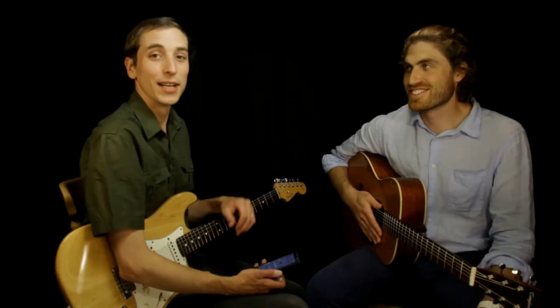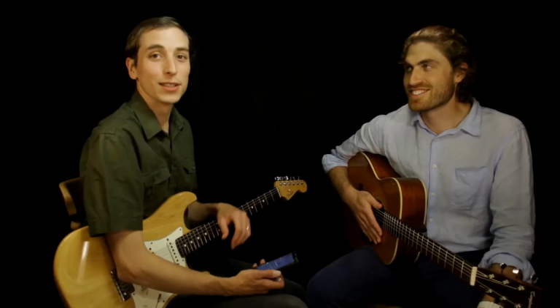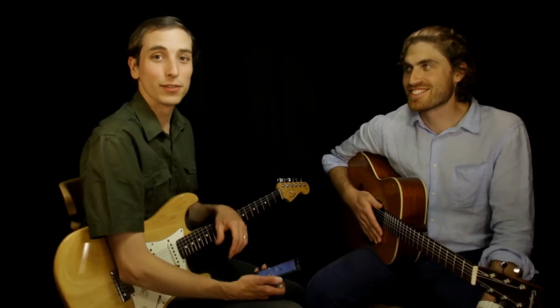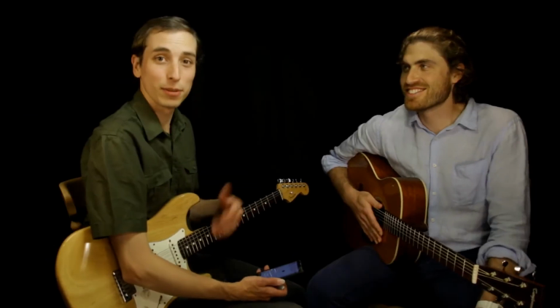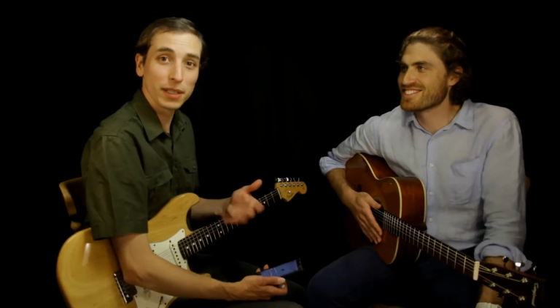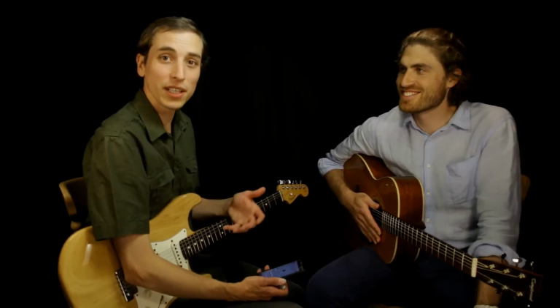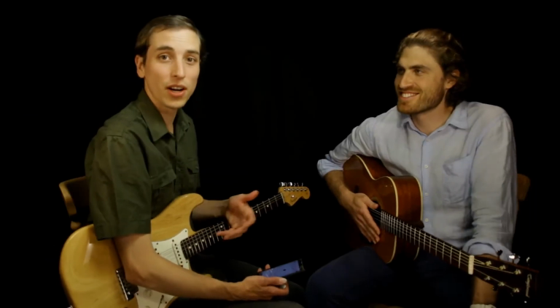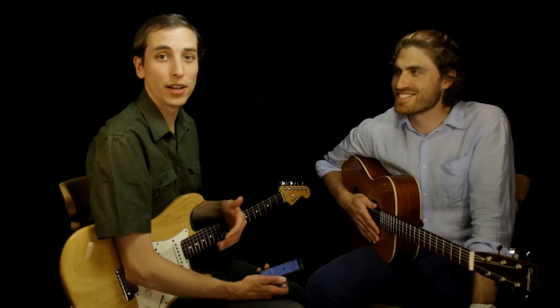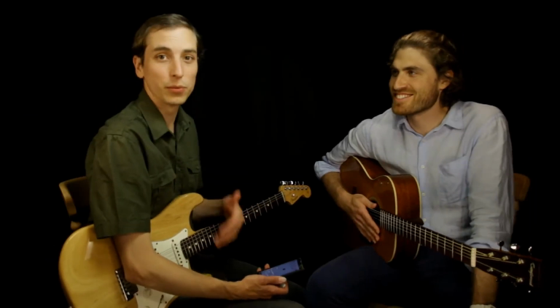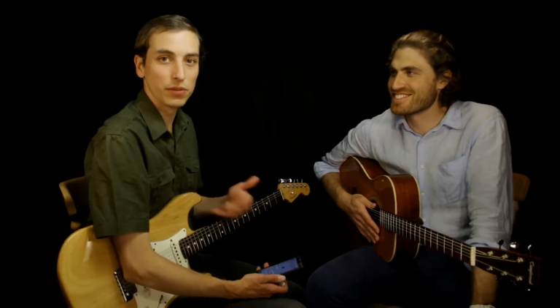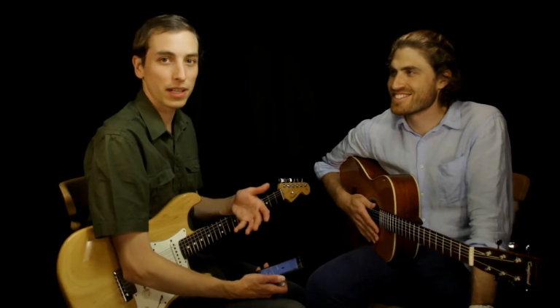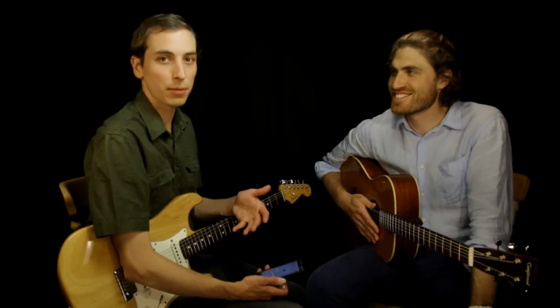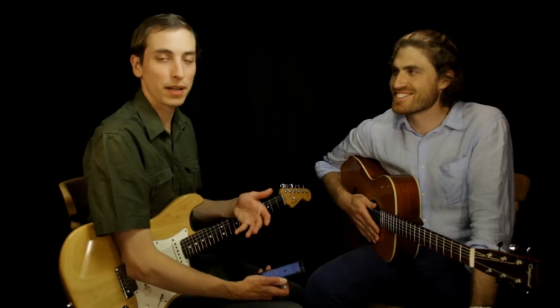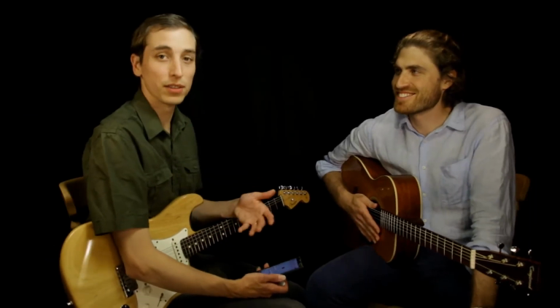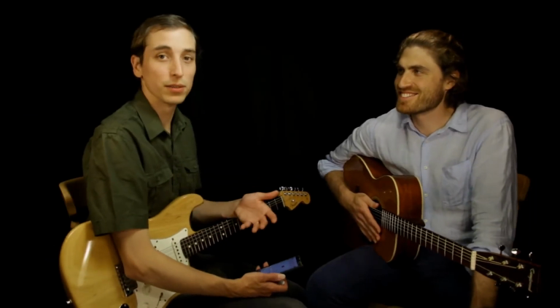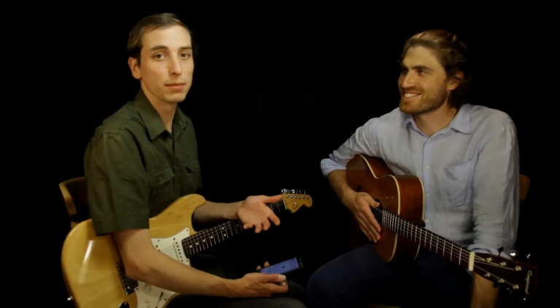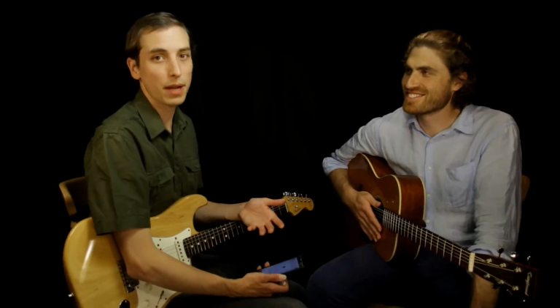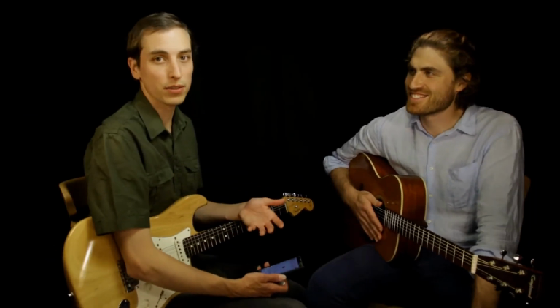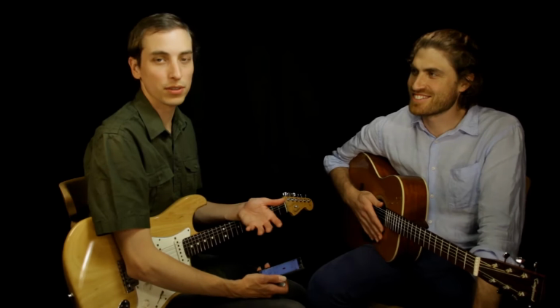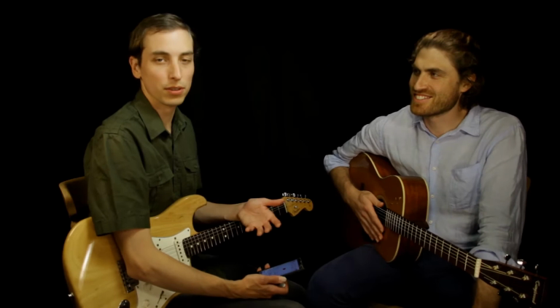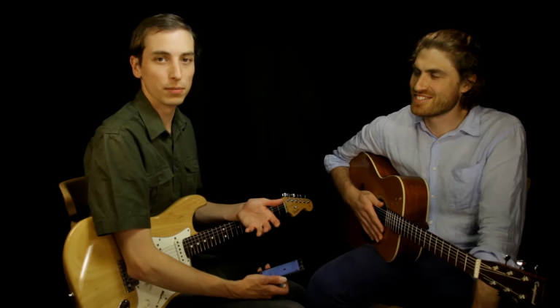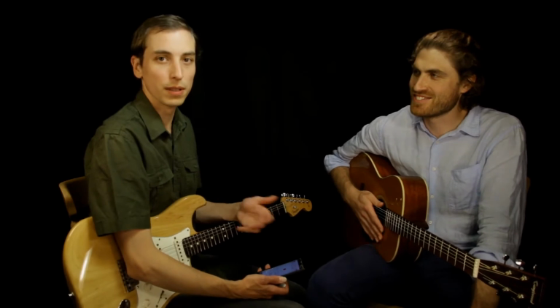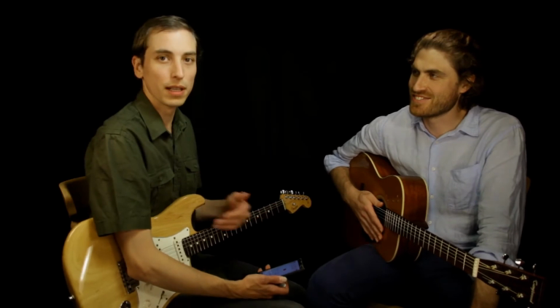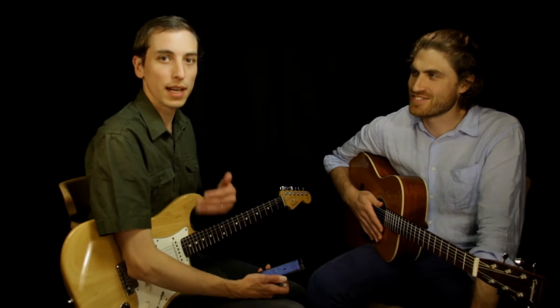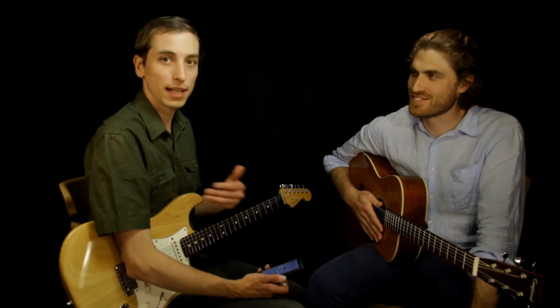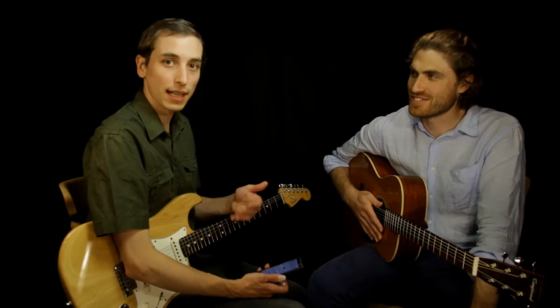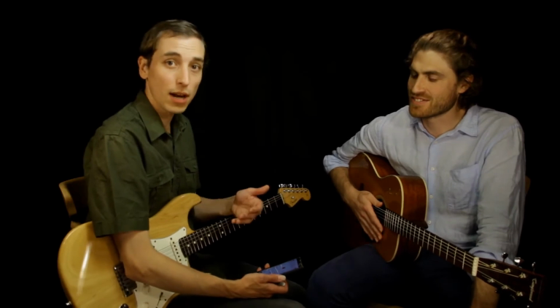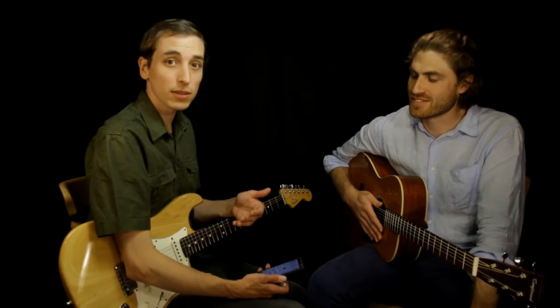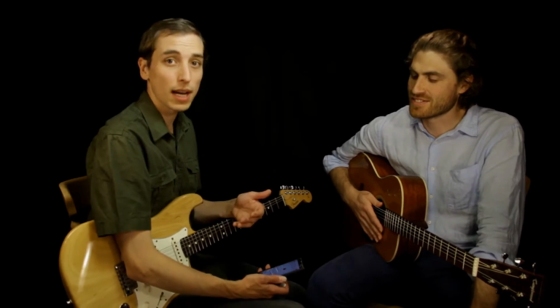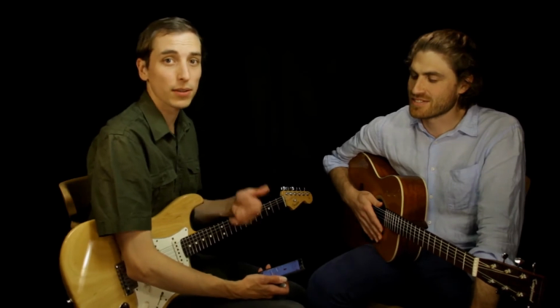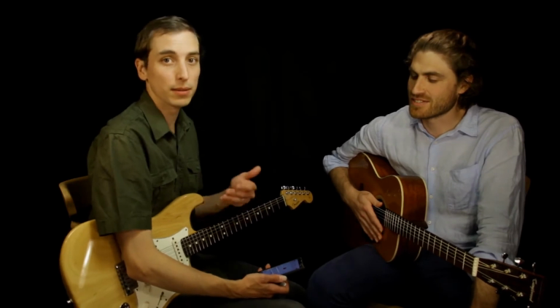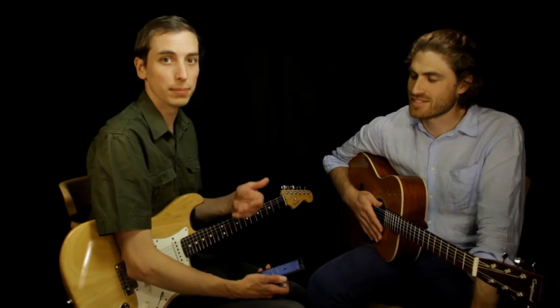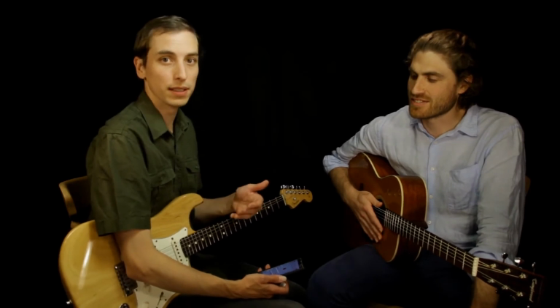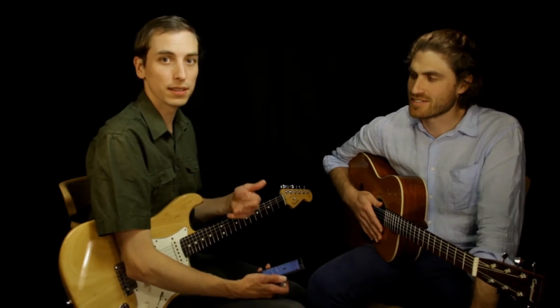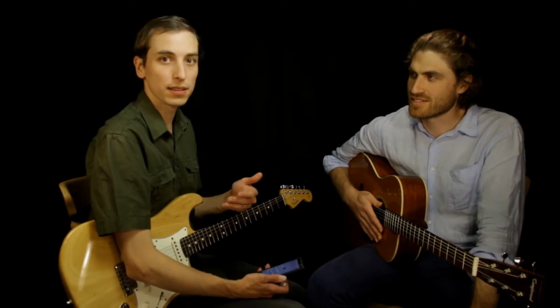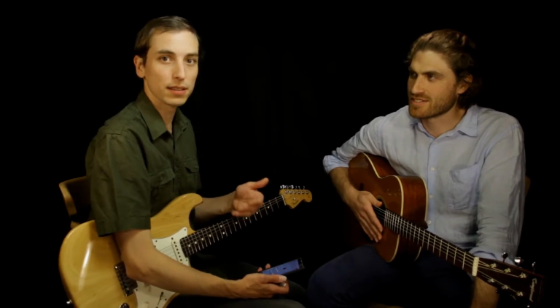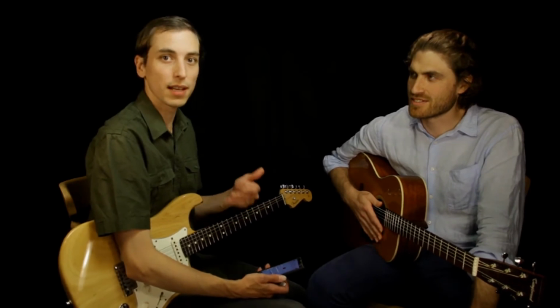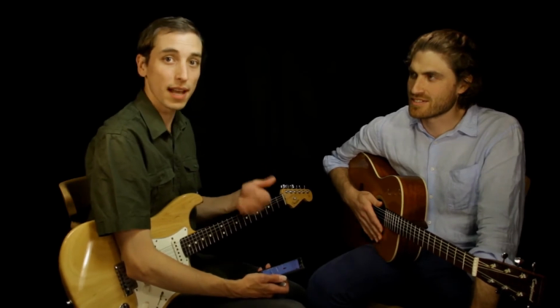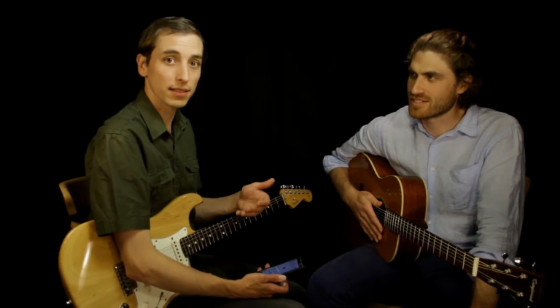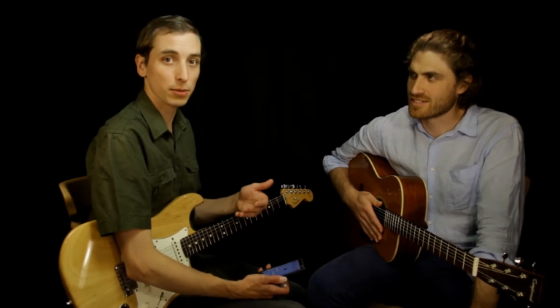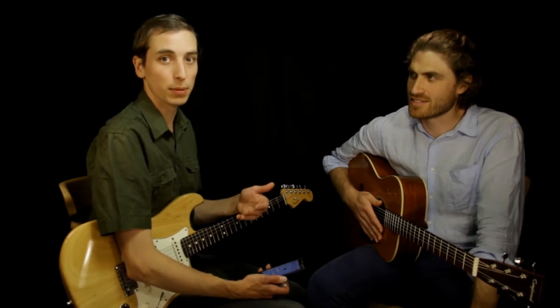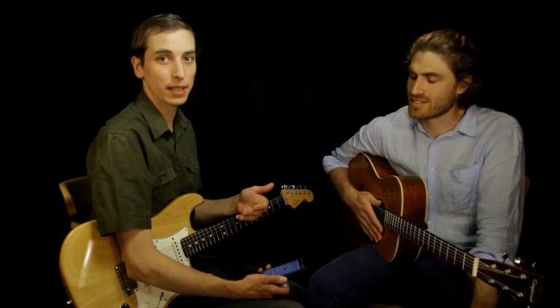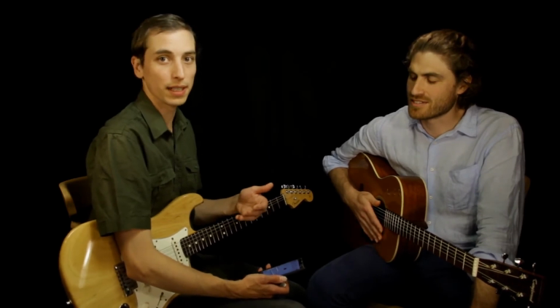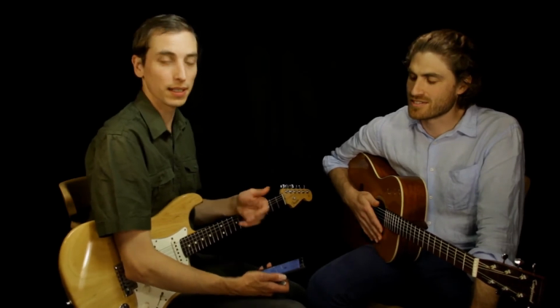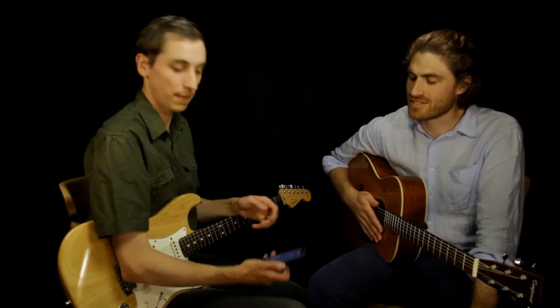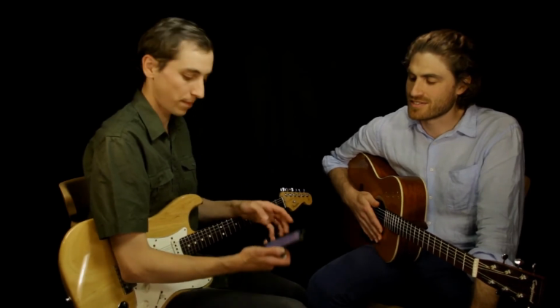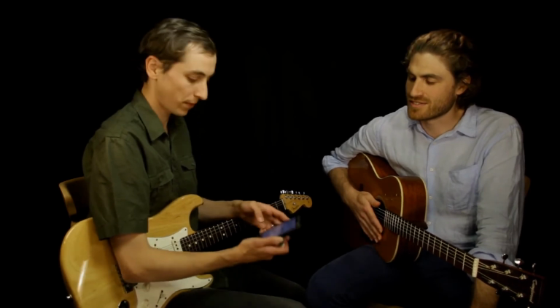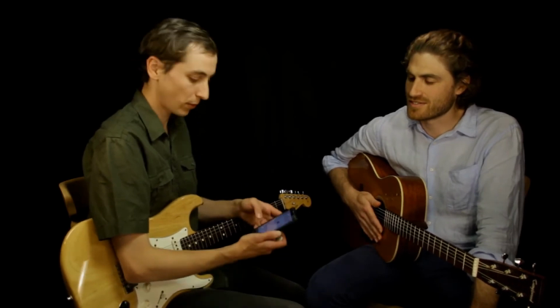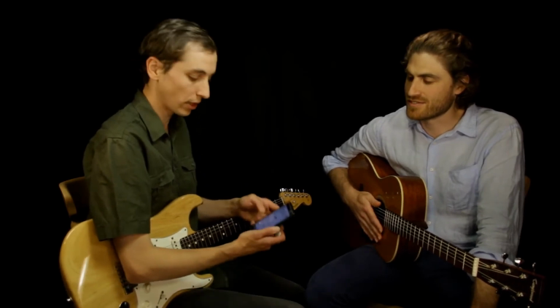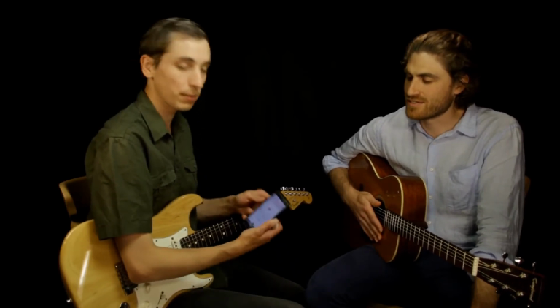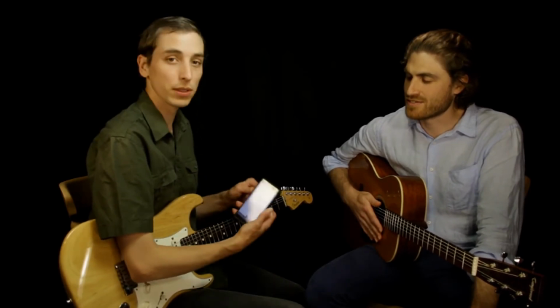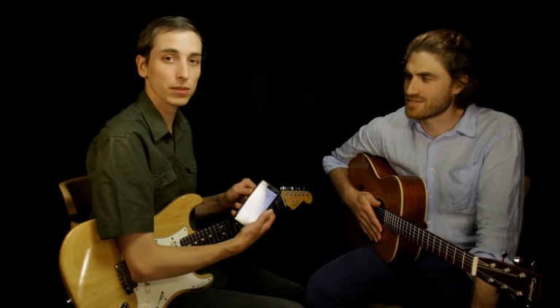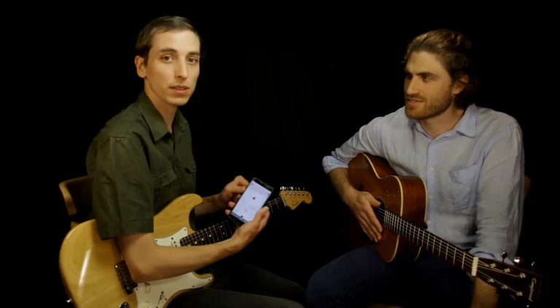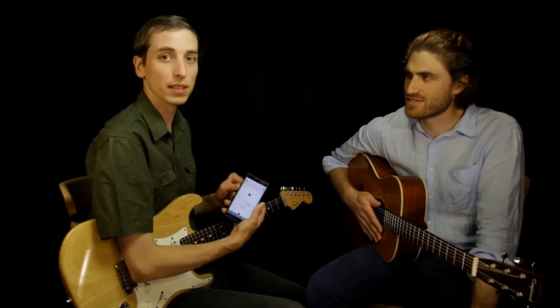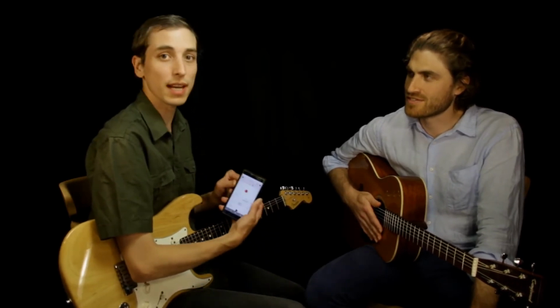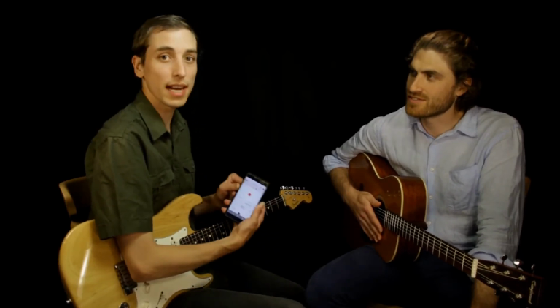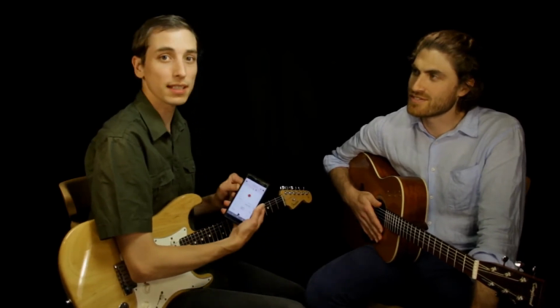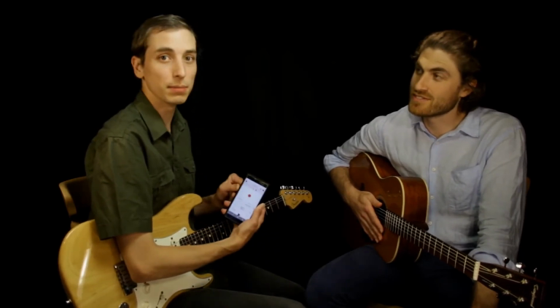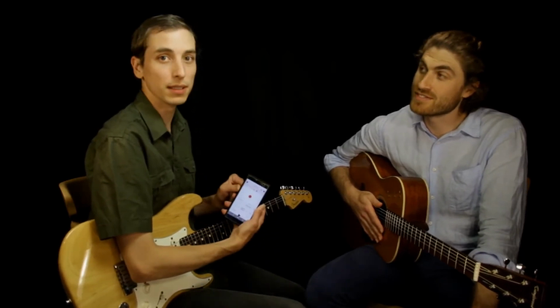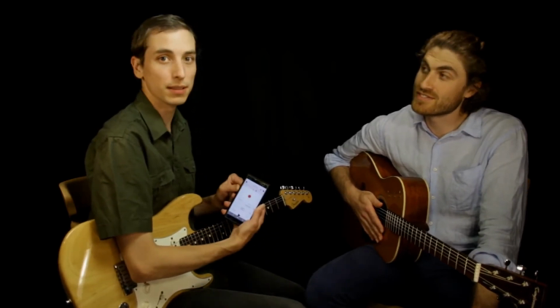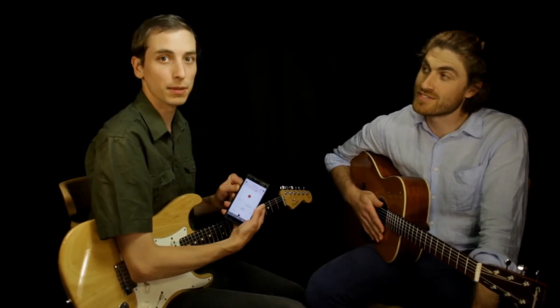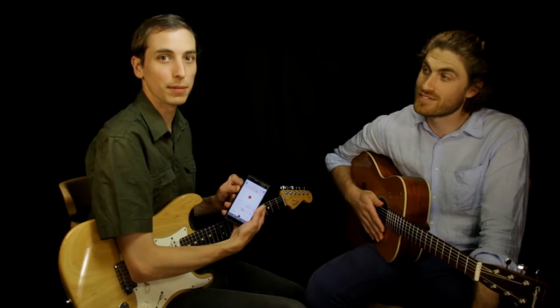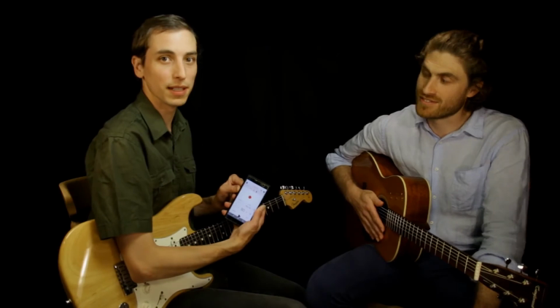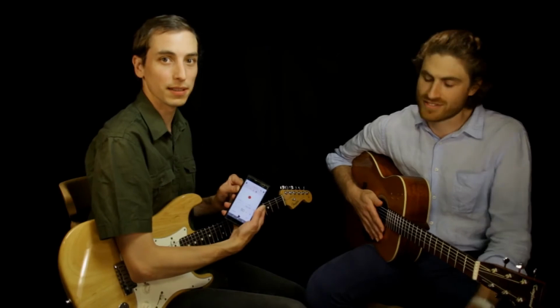From here on, we recommend you use a metronome and count out the beats as you play it. We're going to be using 80 beats per minute.